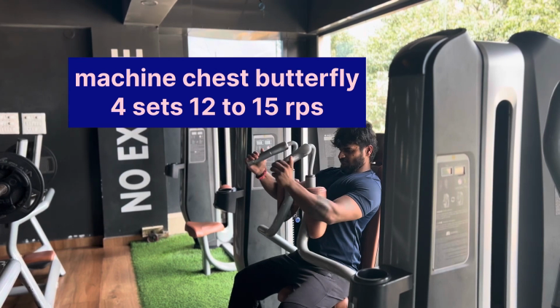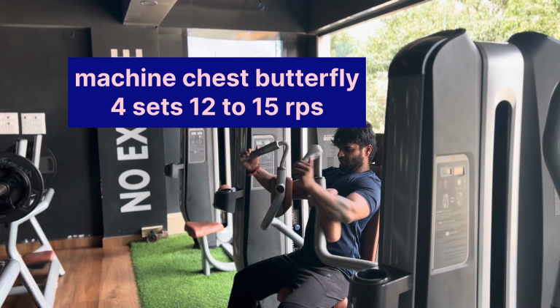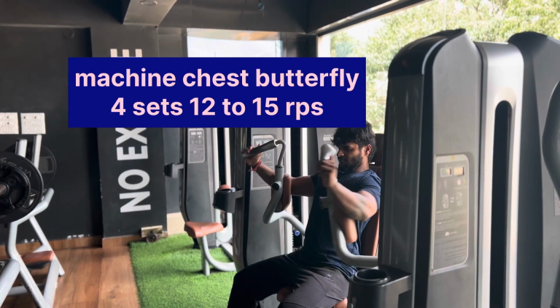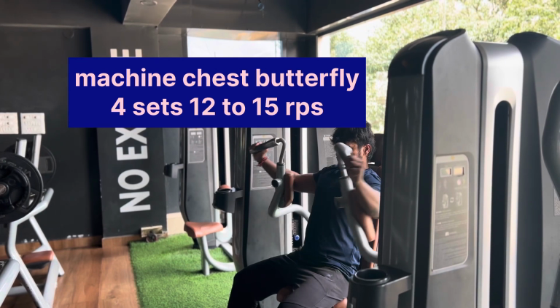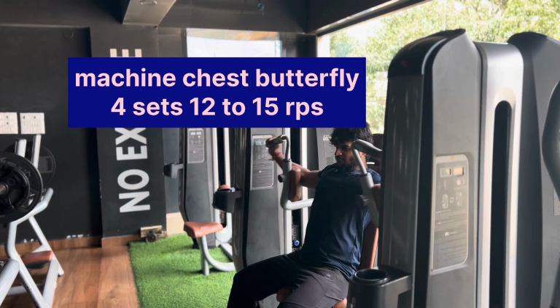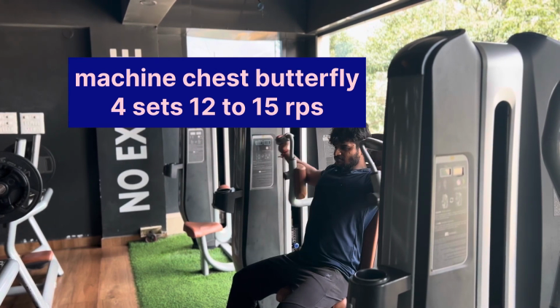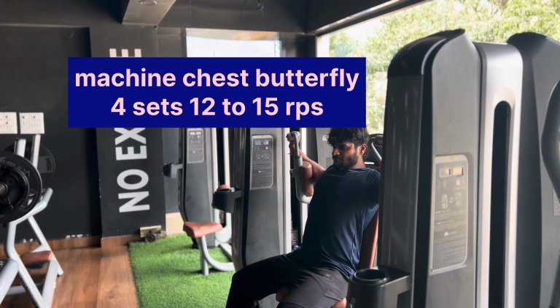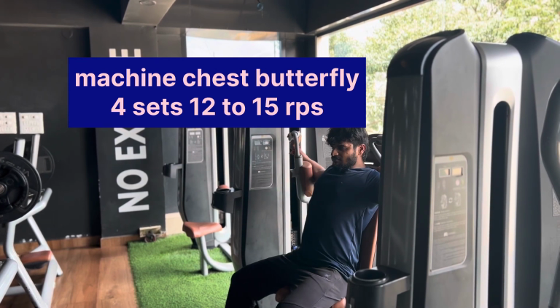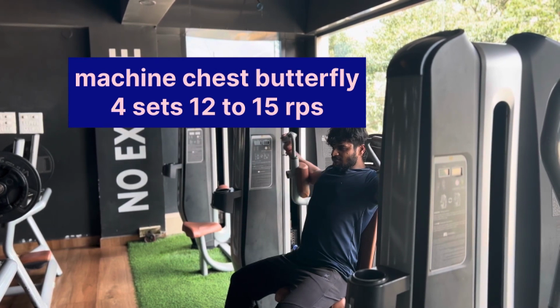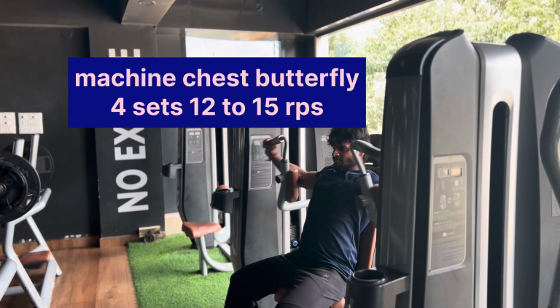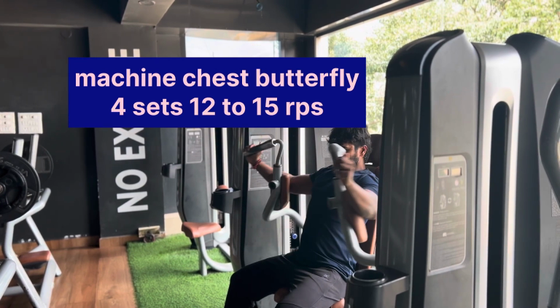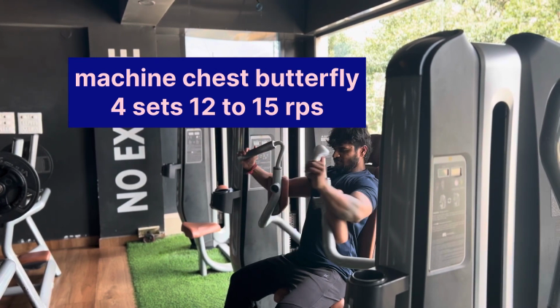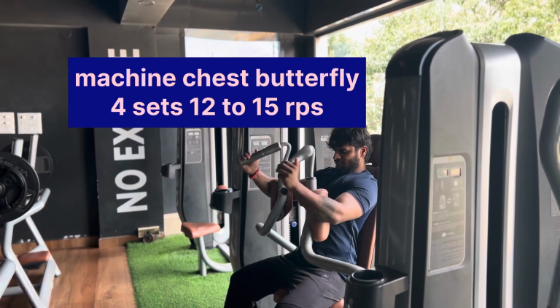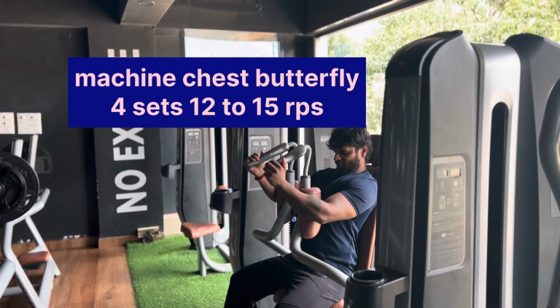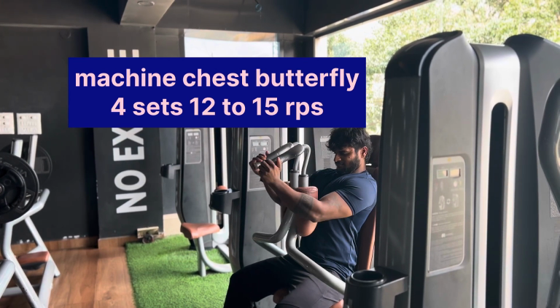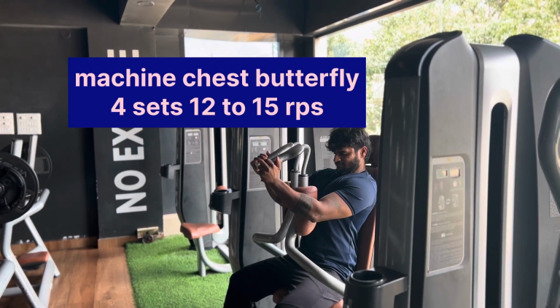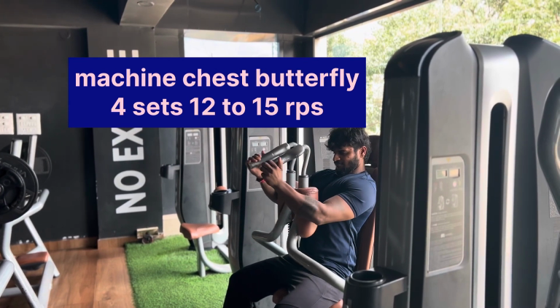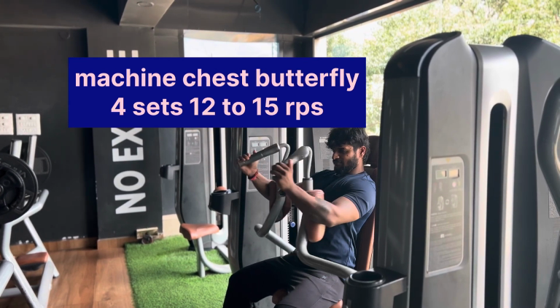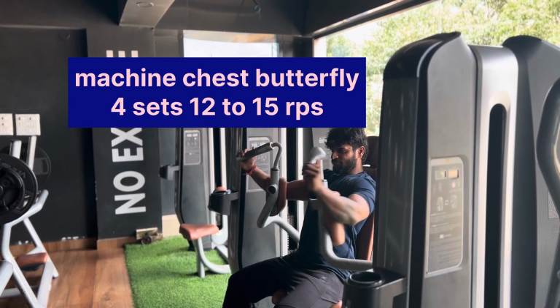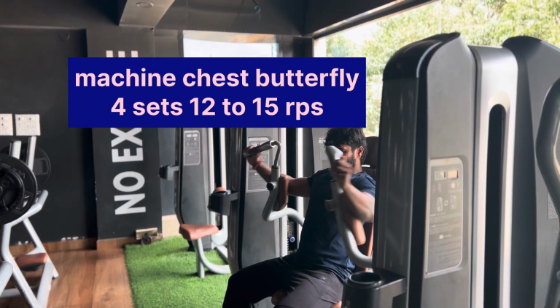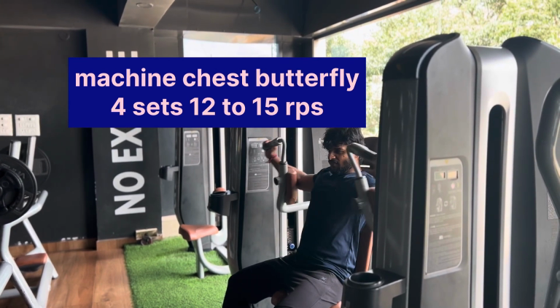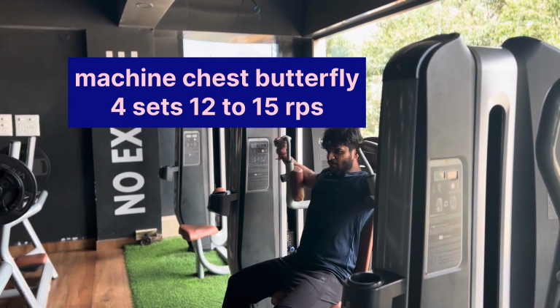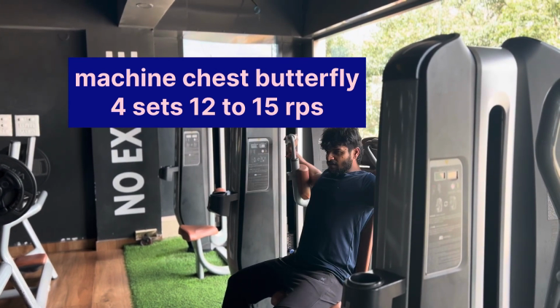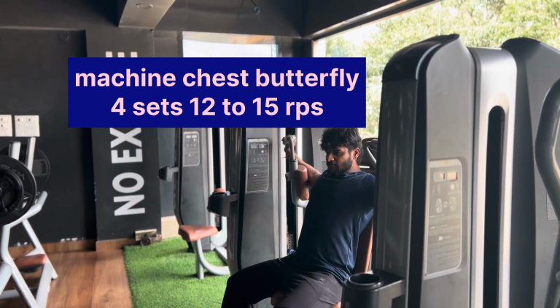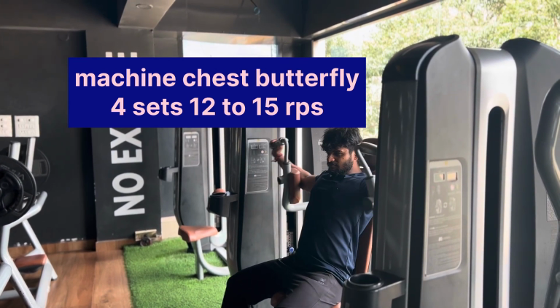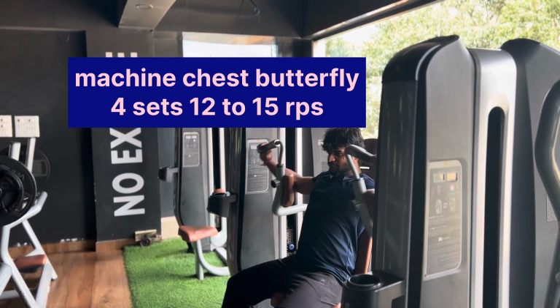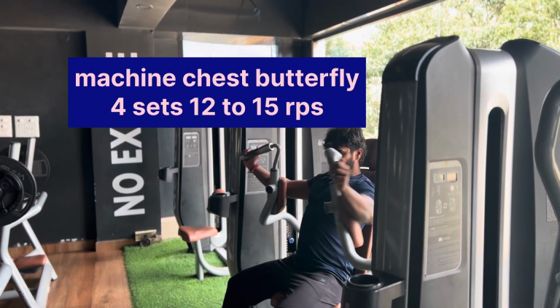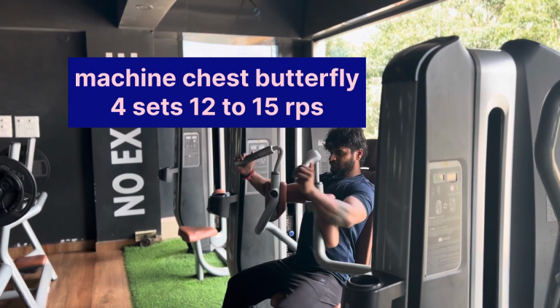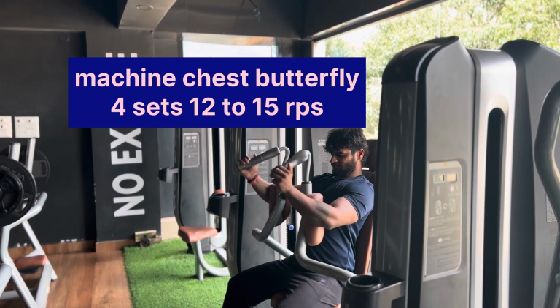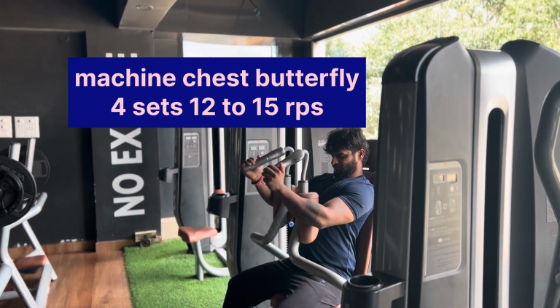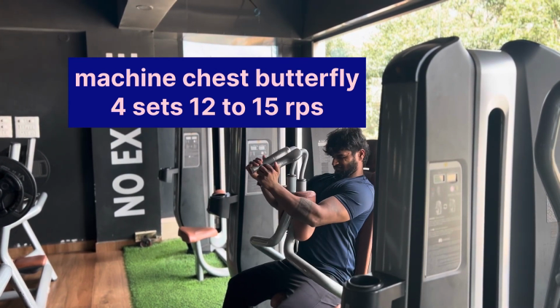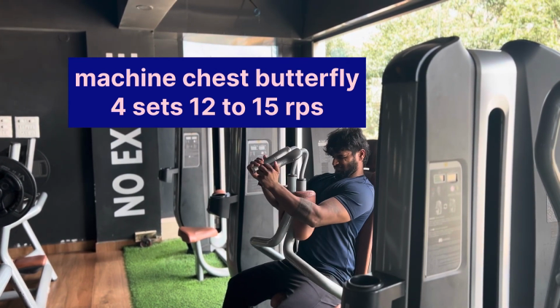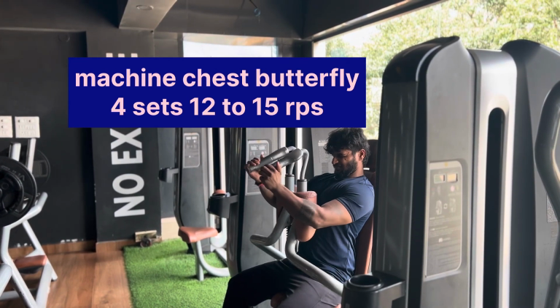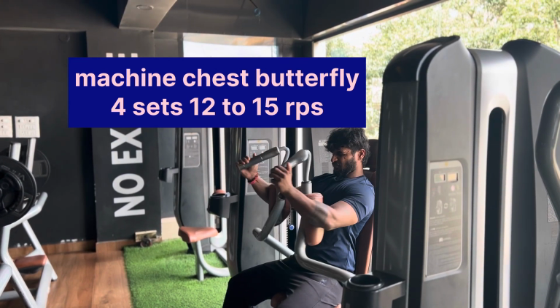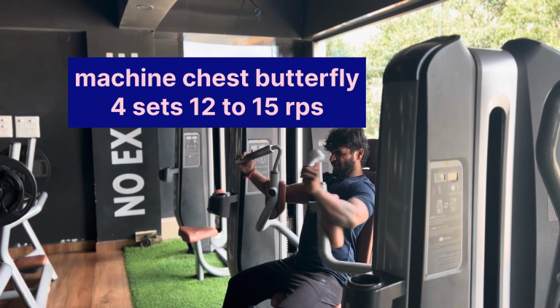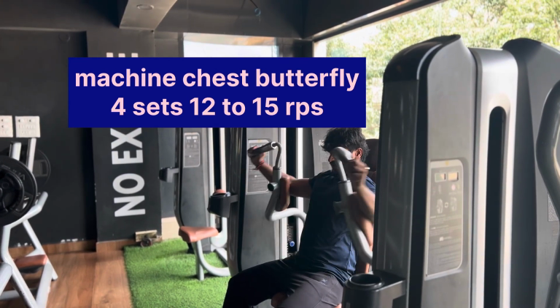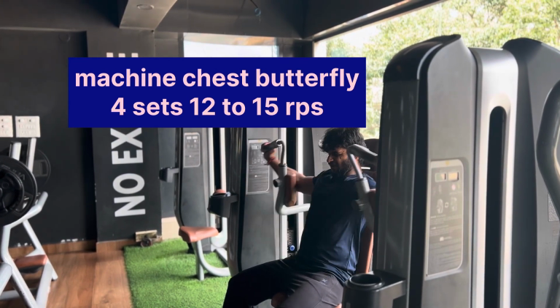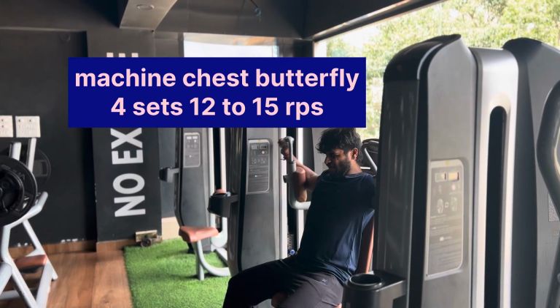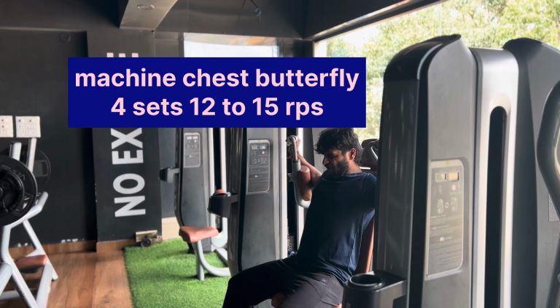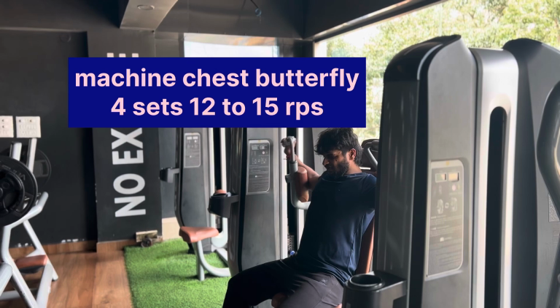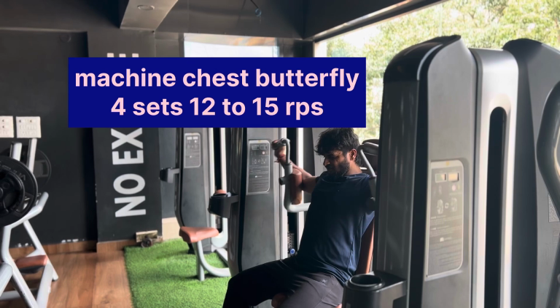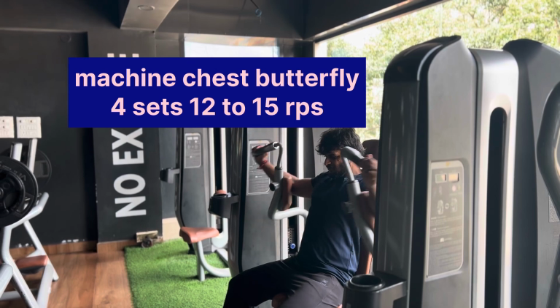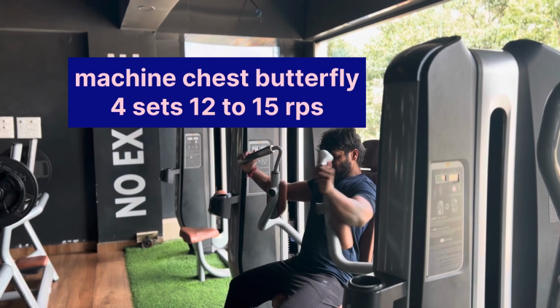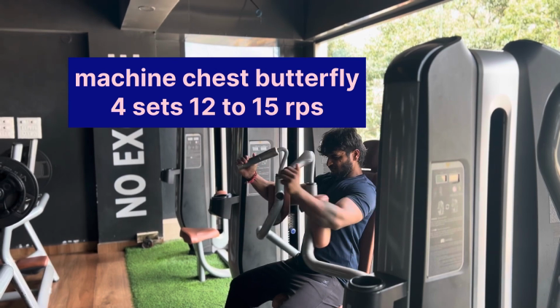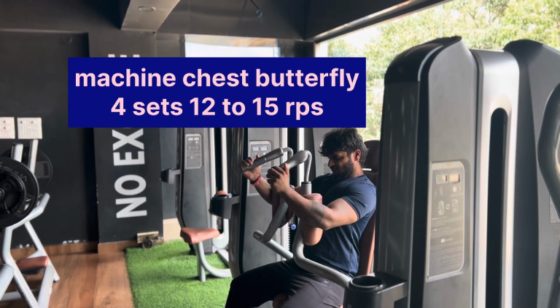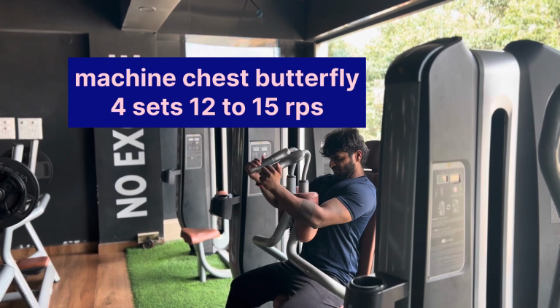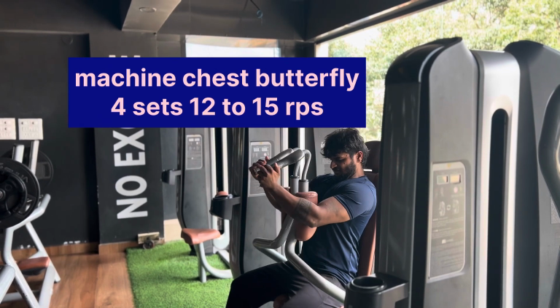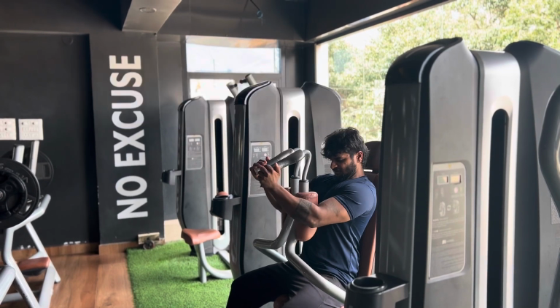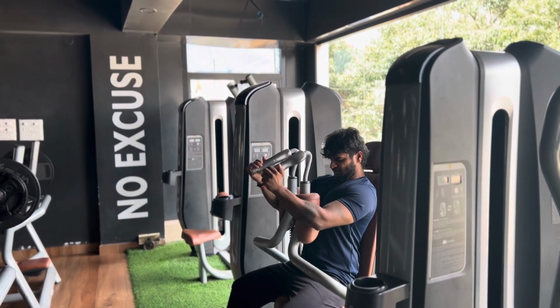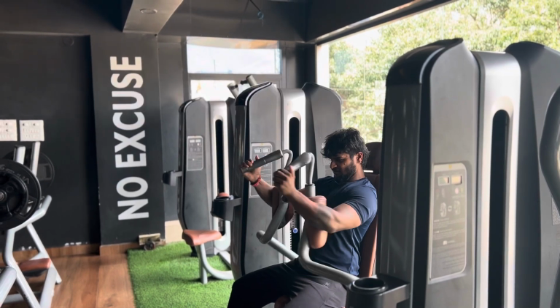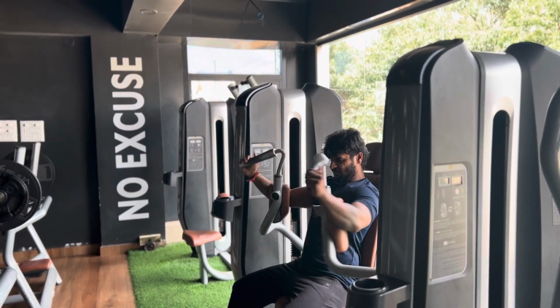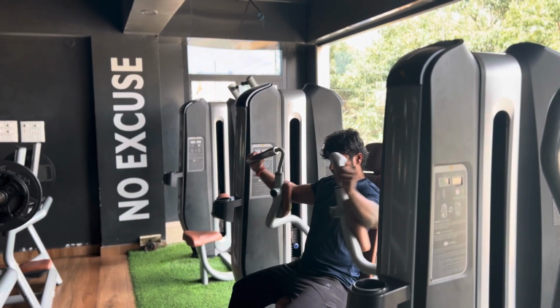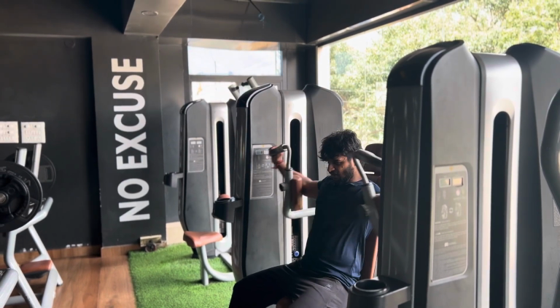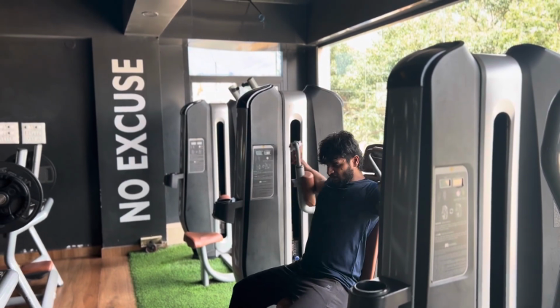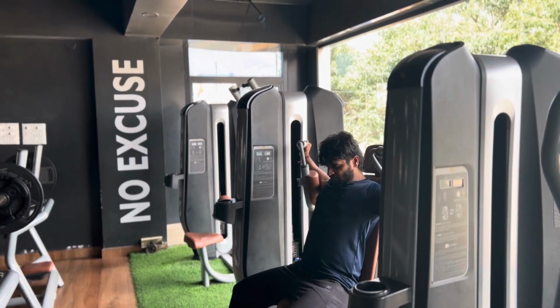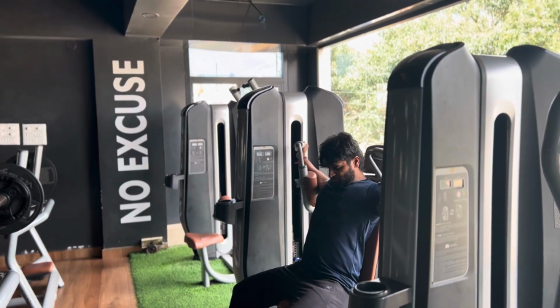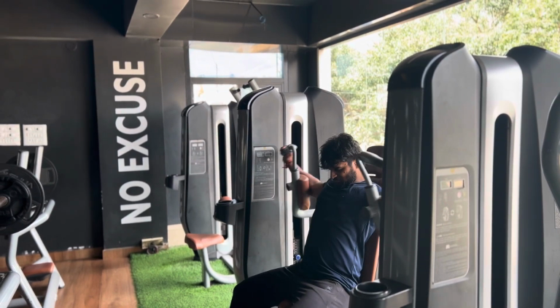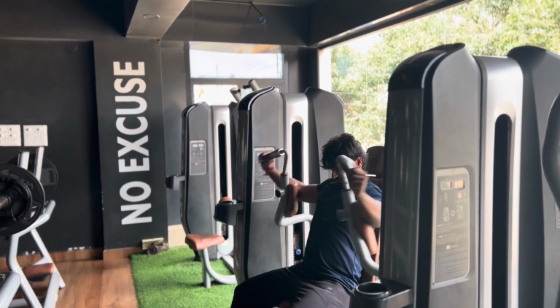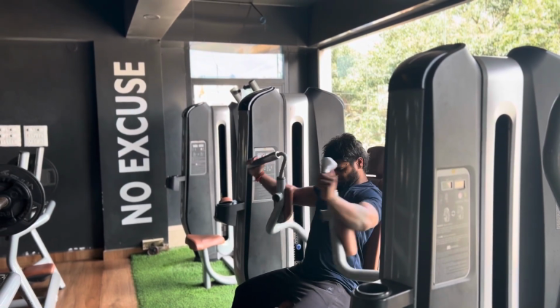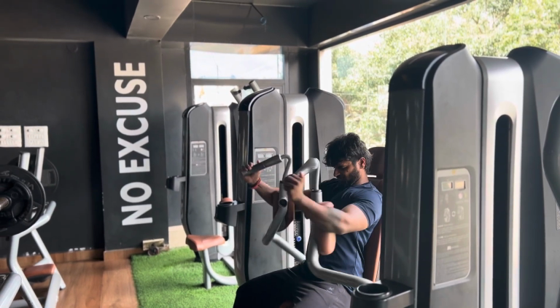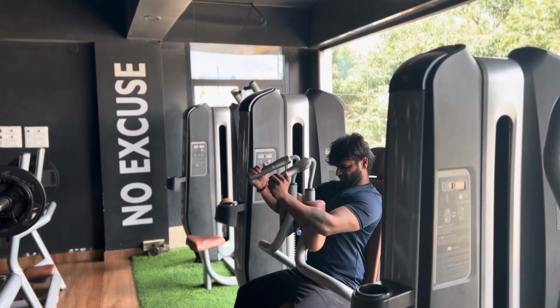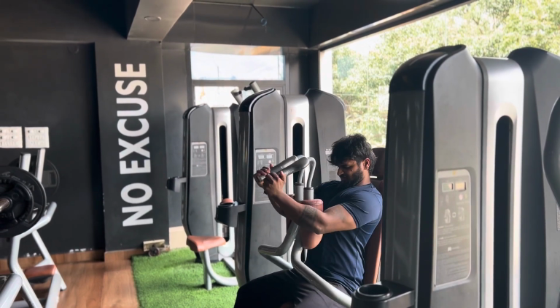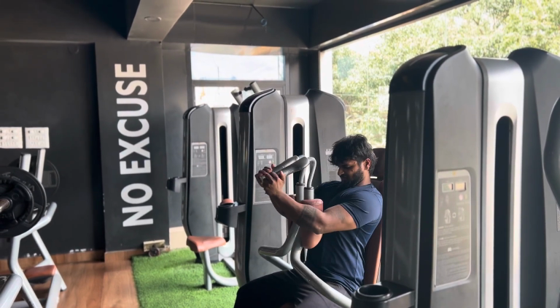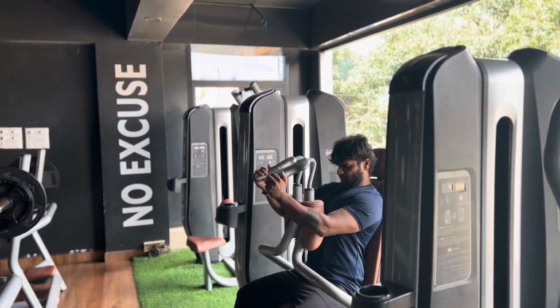Fifth exercise: butterfly. 4 sets, 12 to 15 reps.